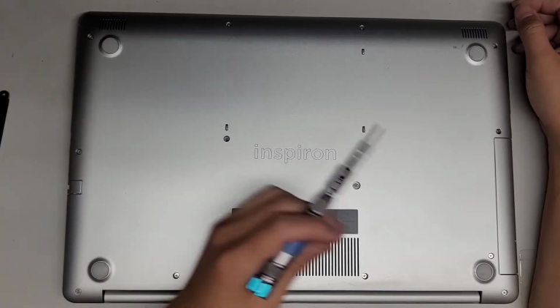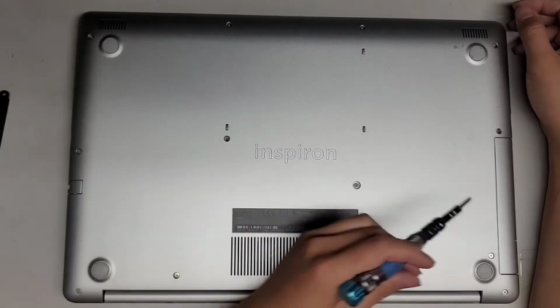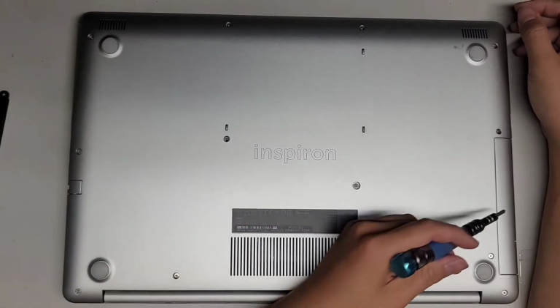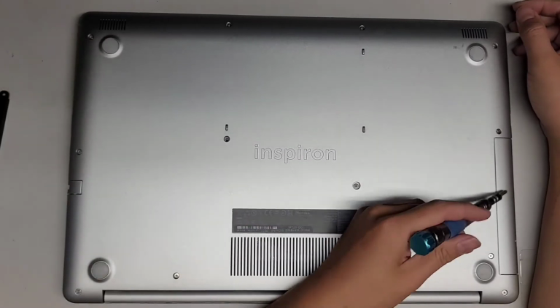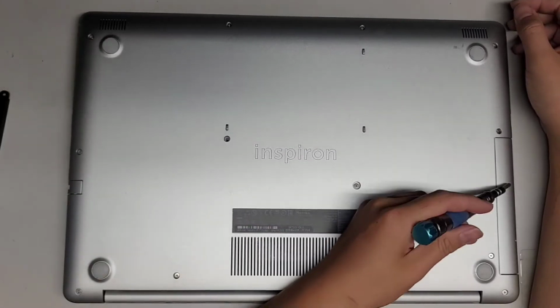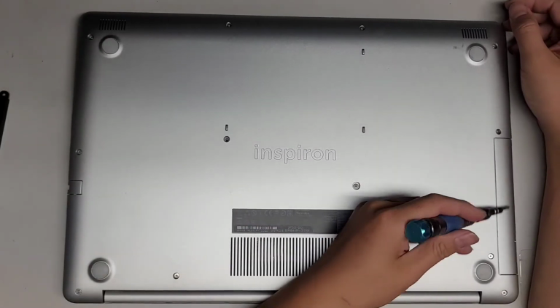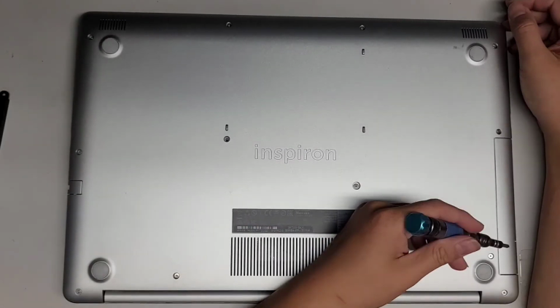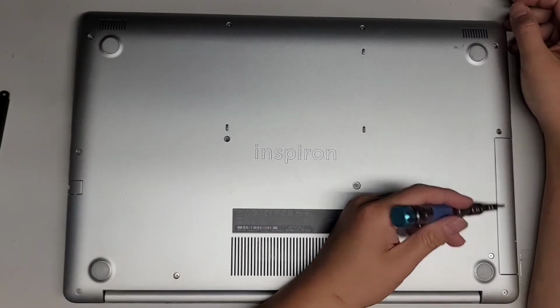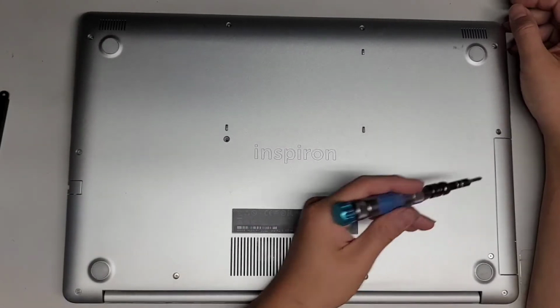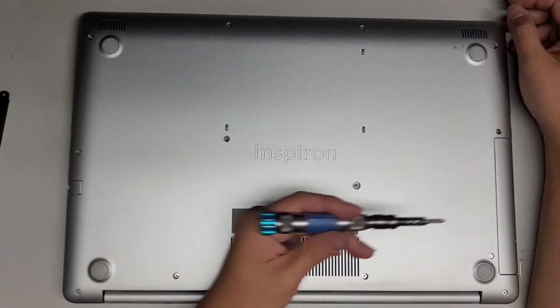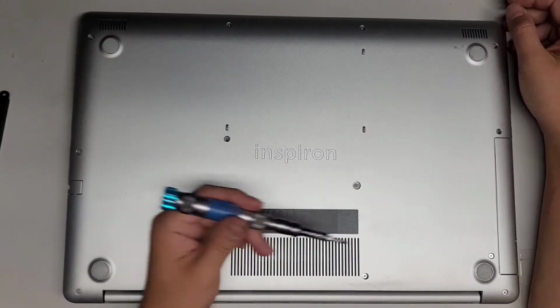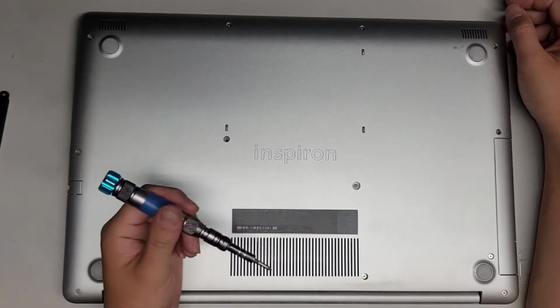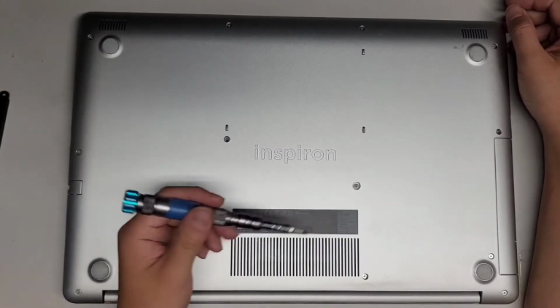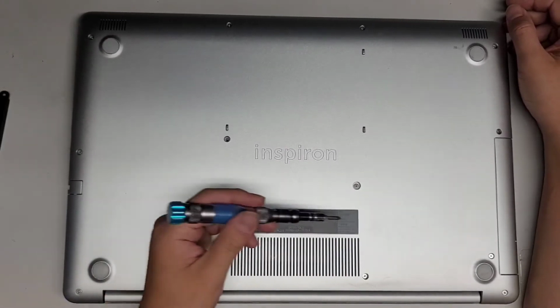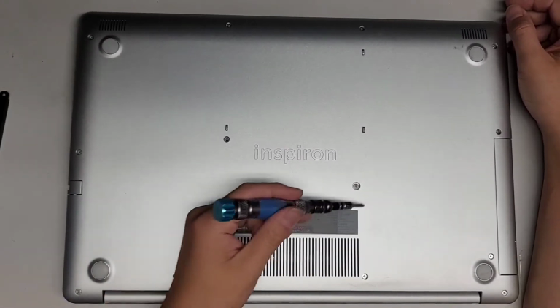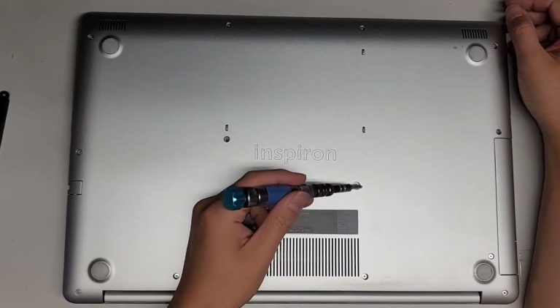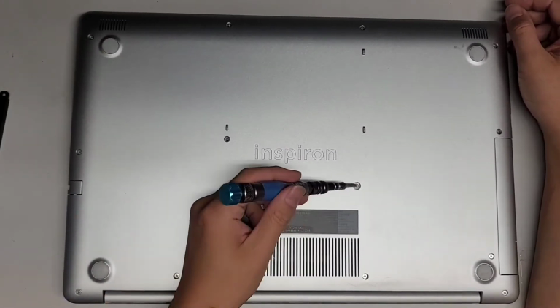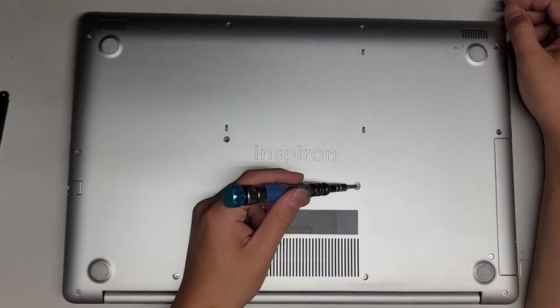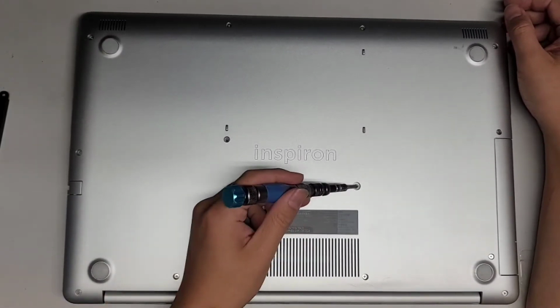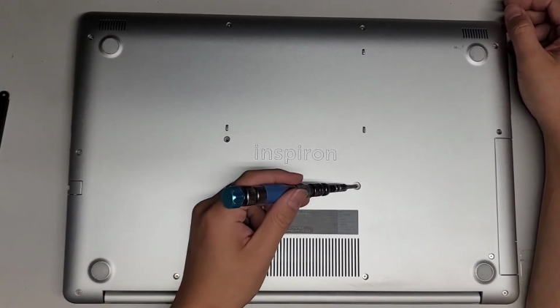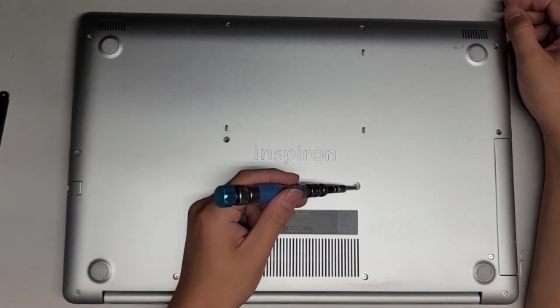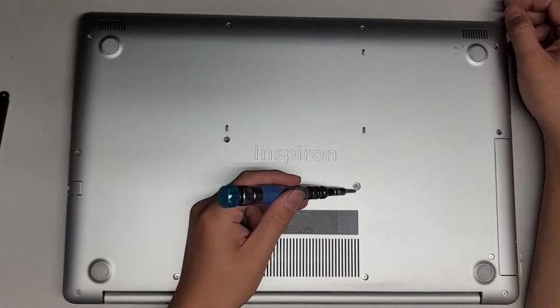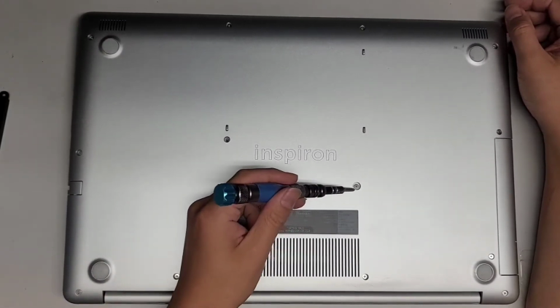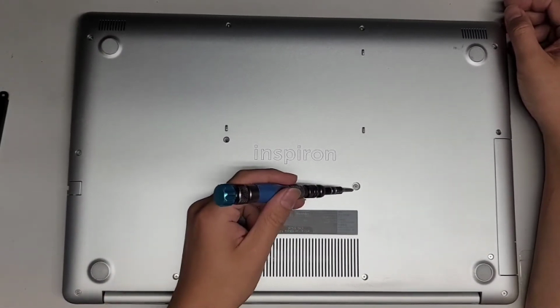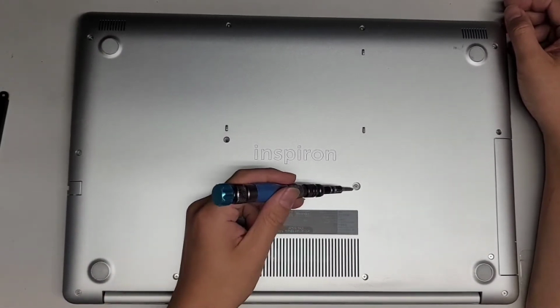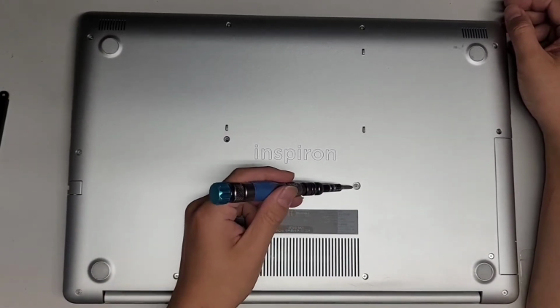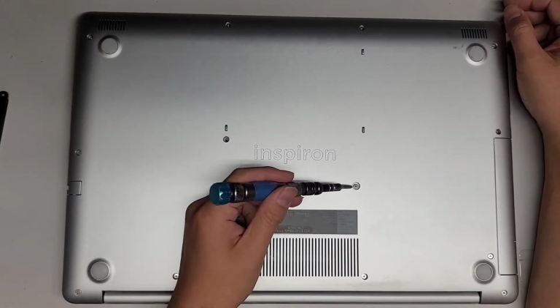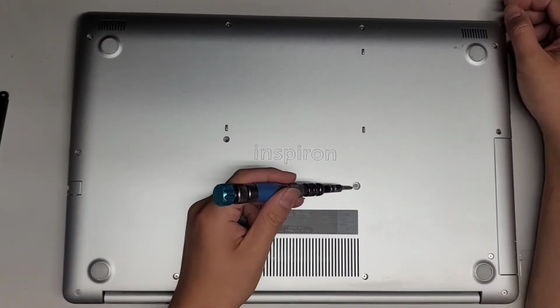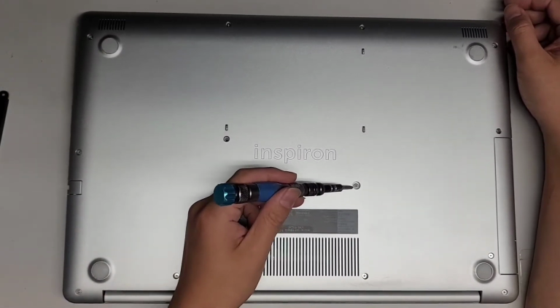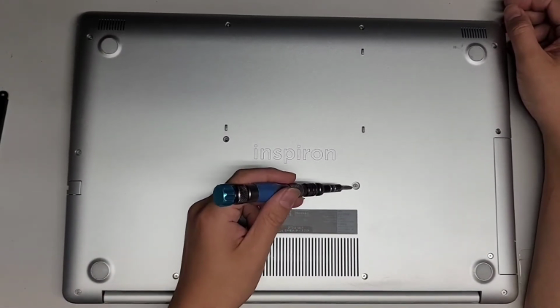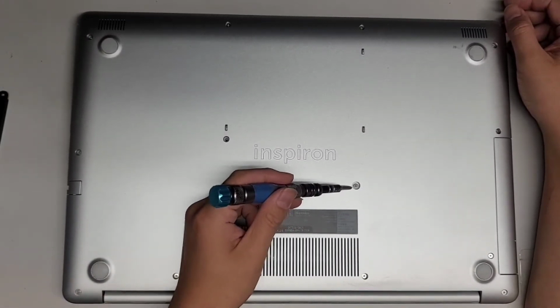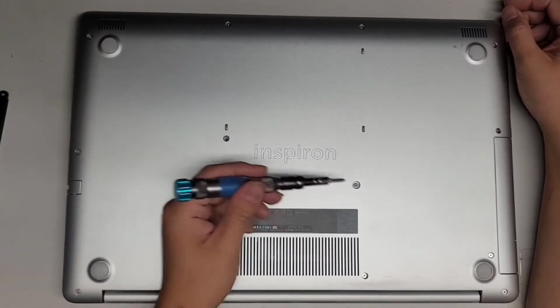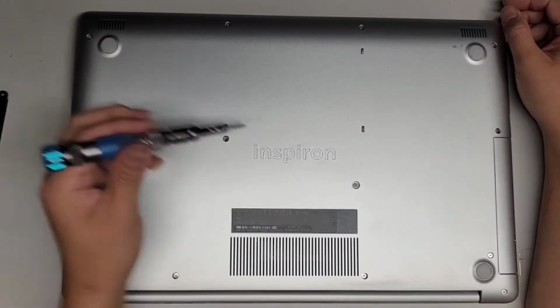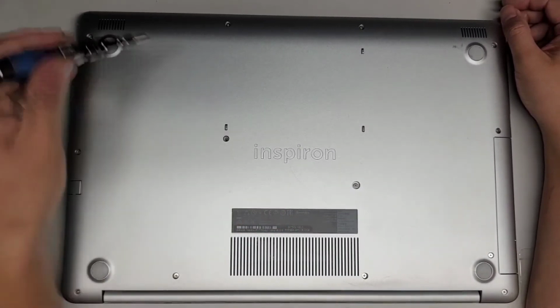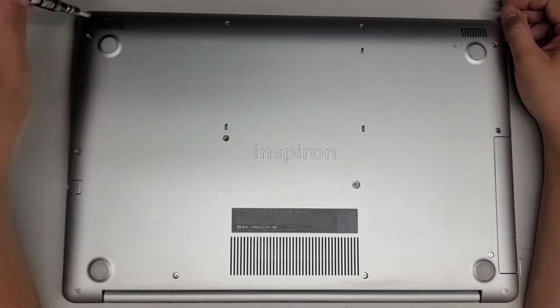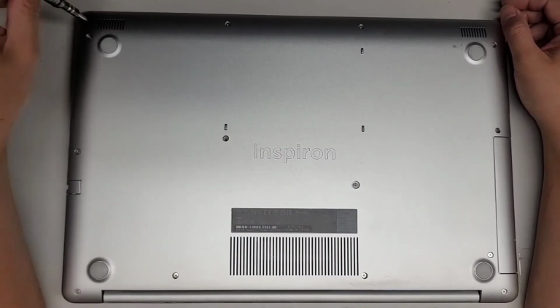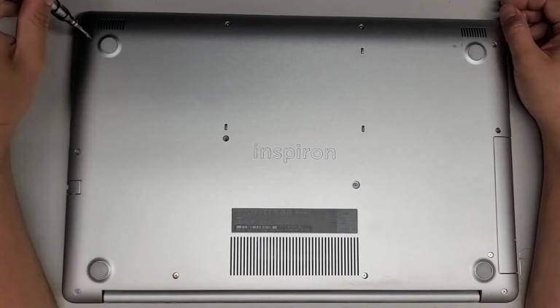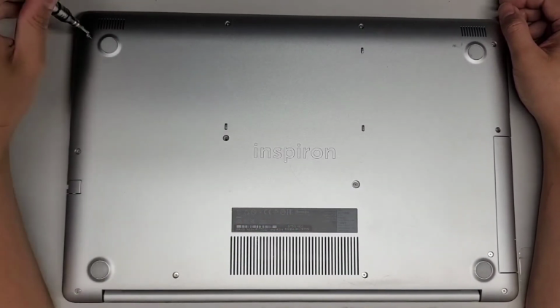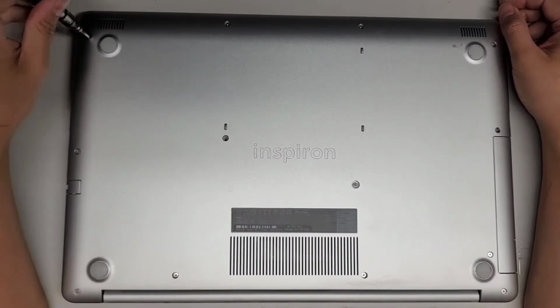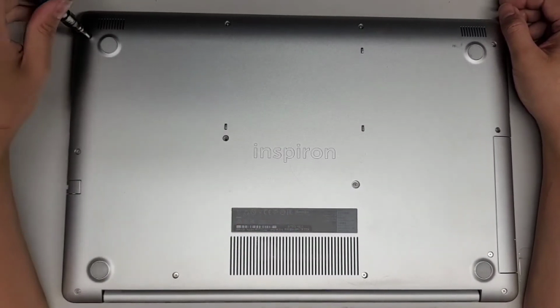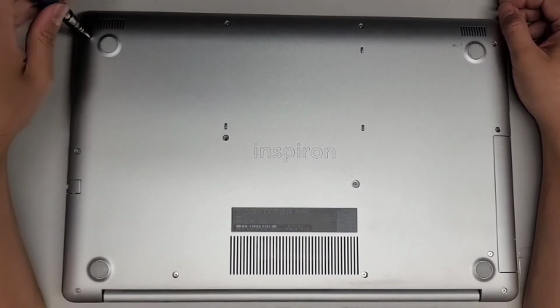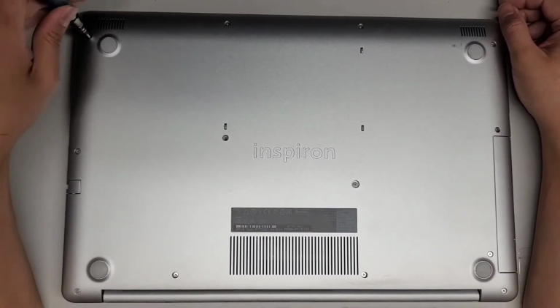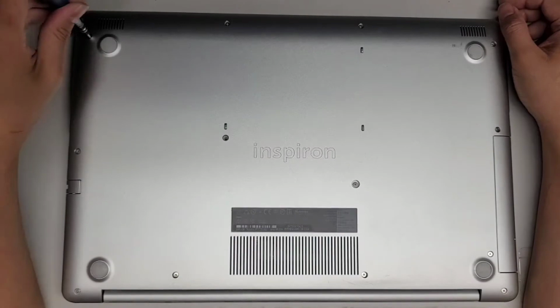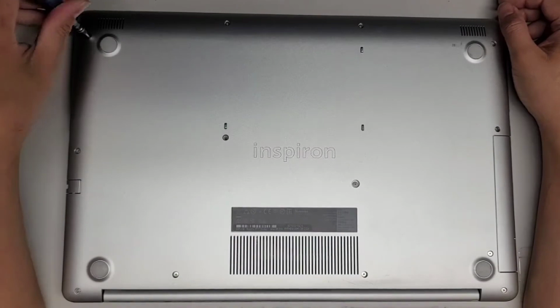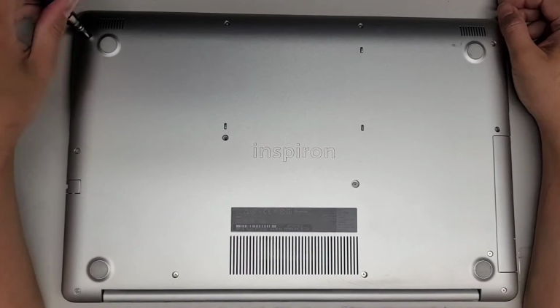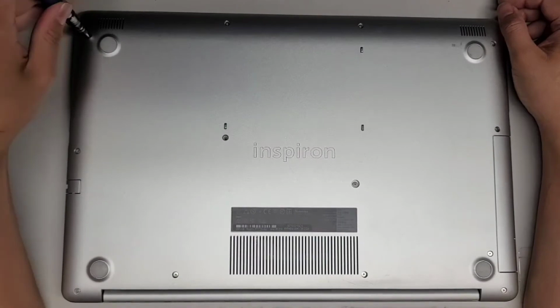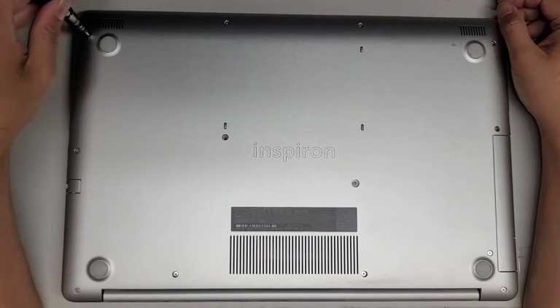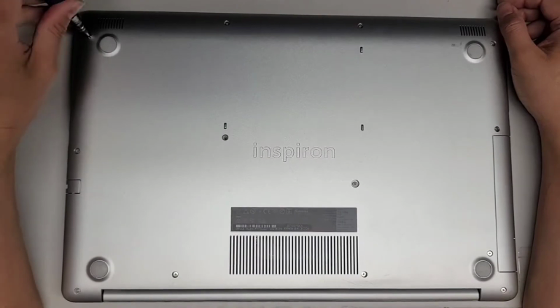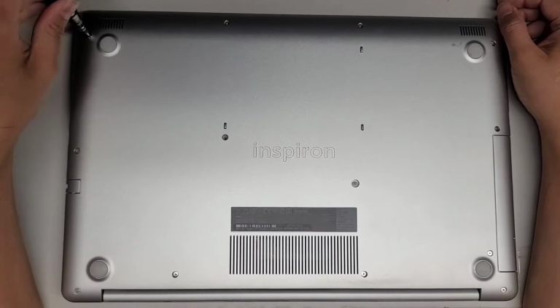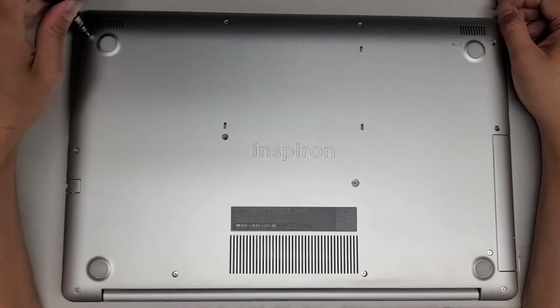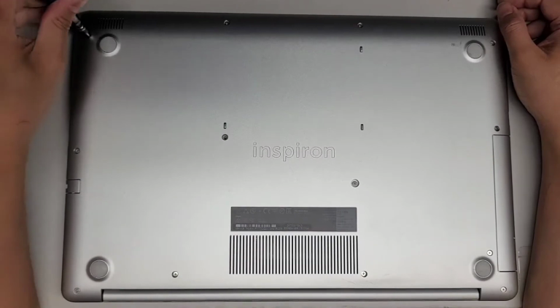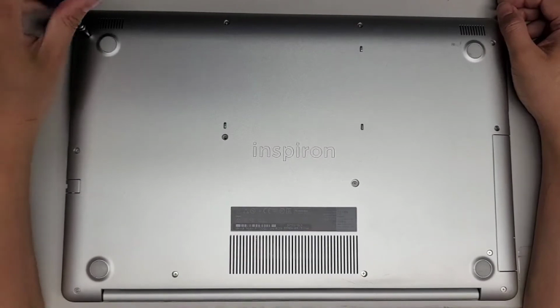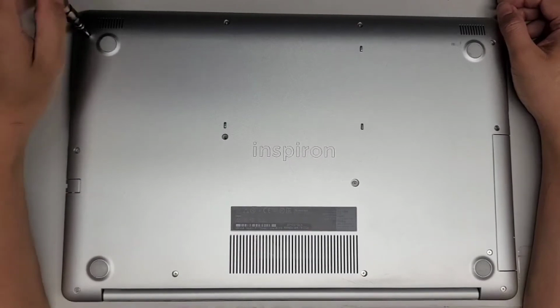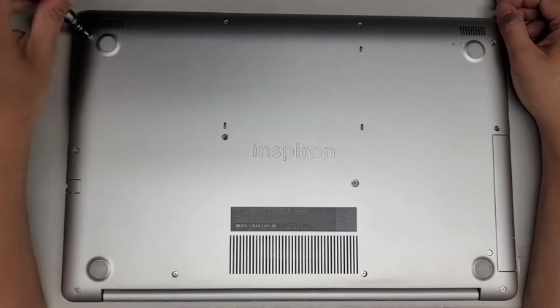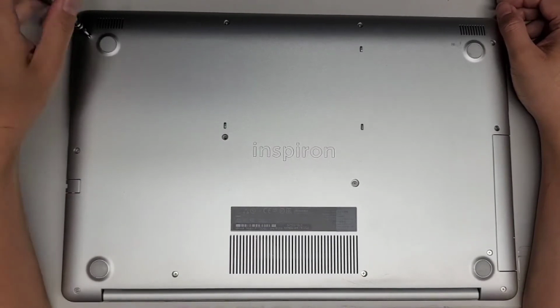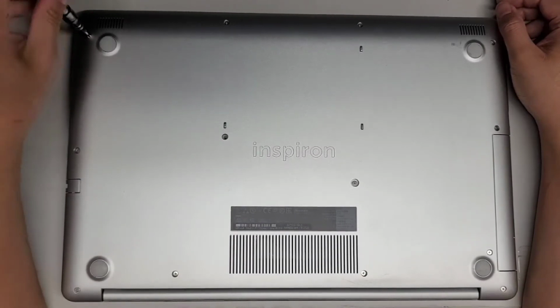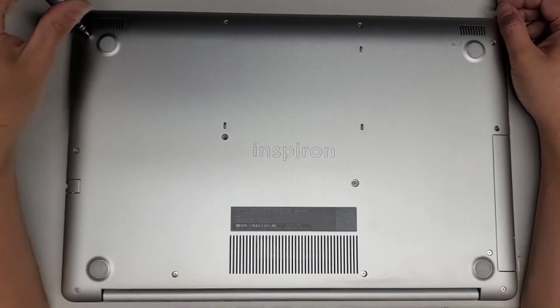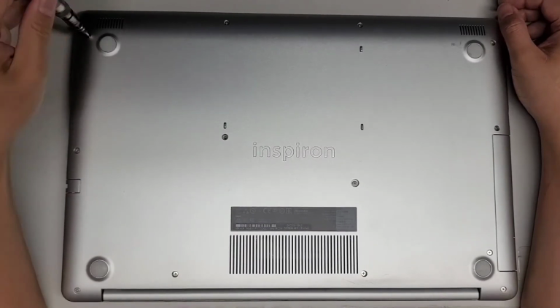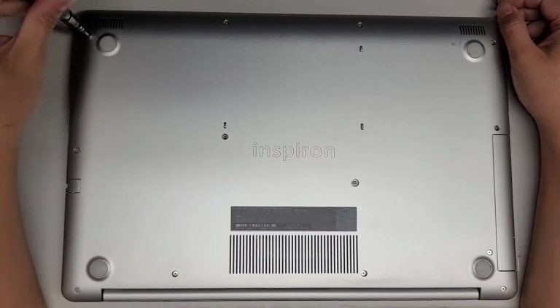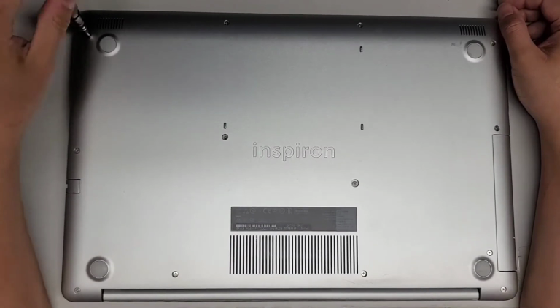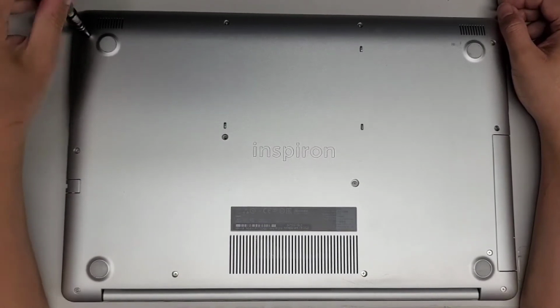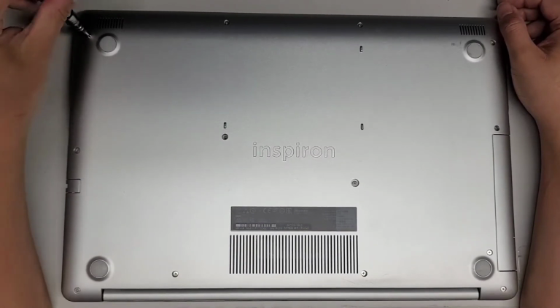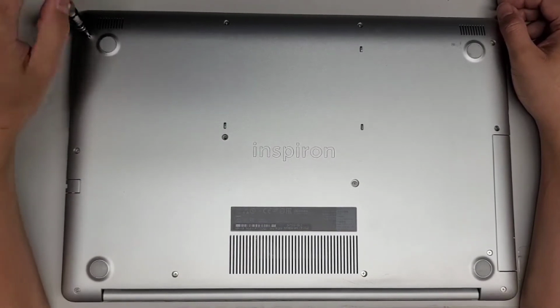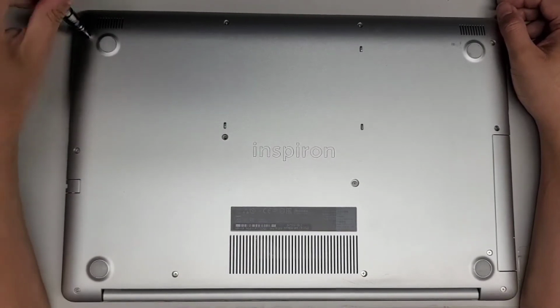If you want to just remove the CD drive, there's just this one screw that you need to remove. But other than that, let's go ahead and remove all the screws.